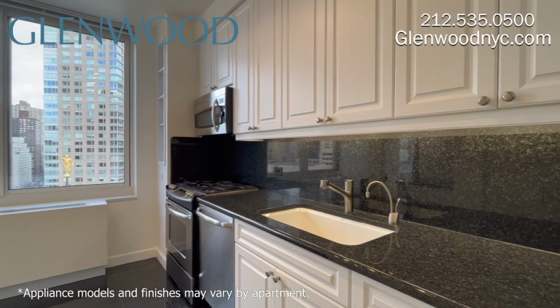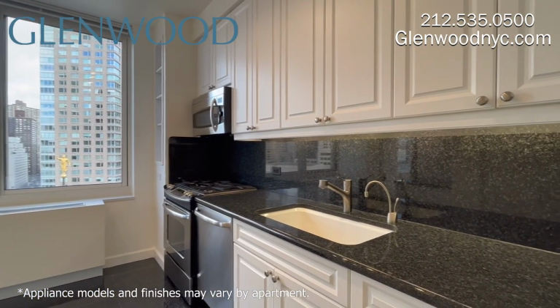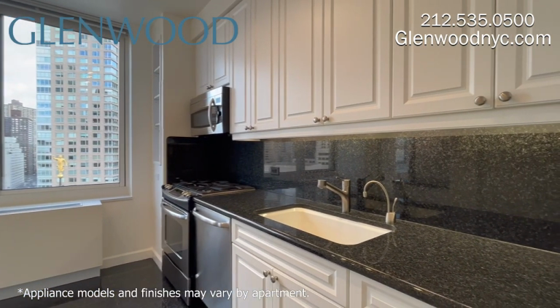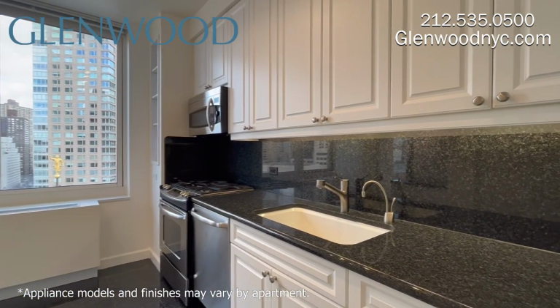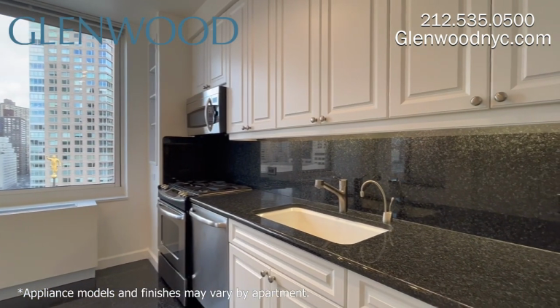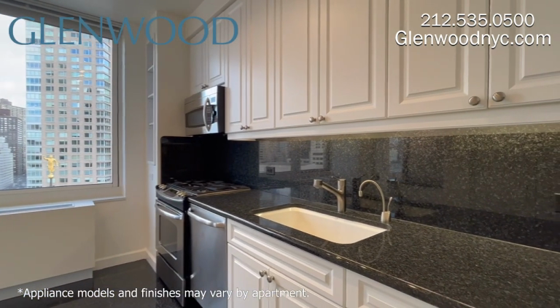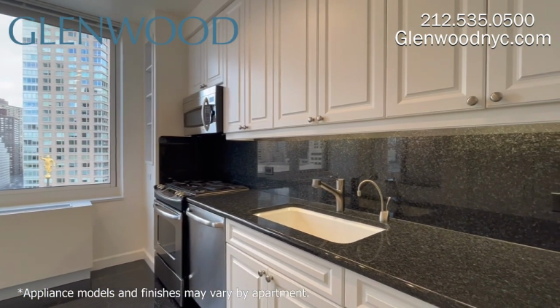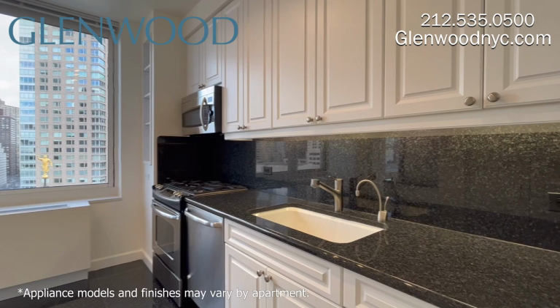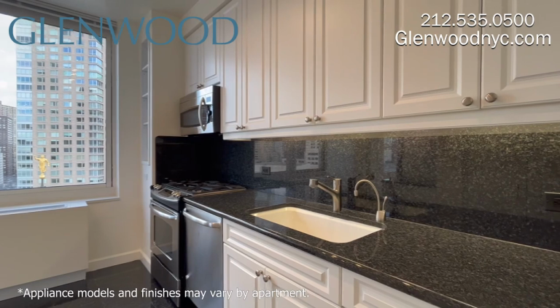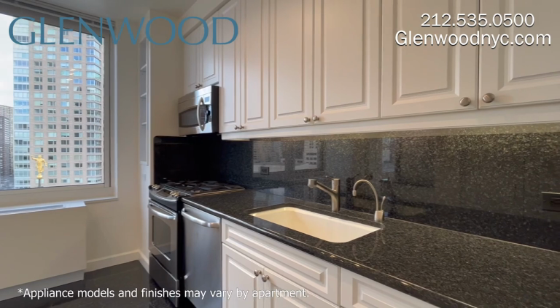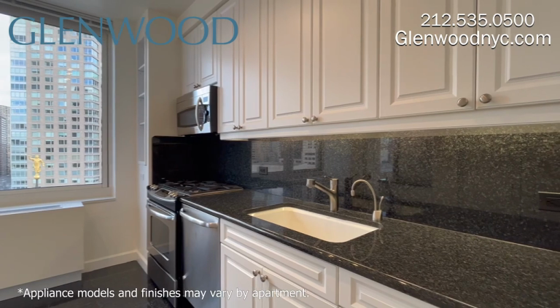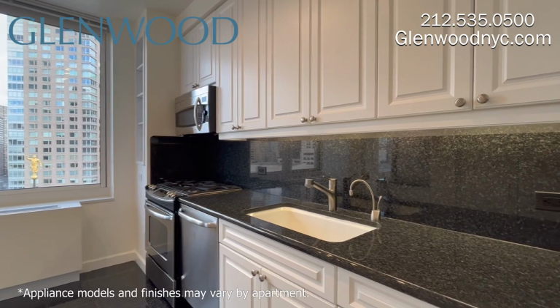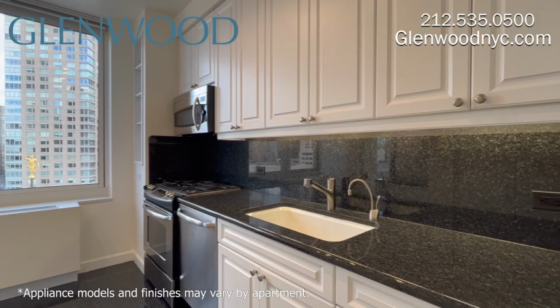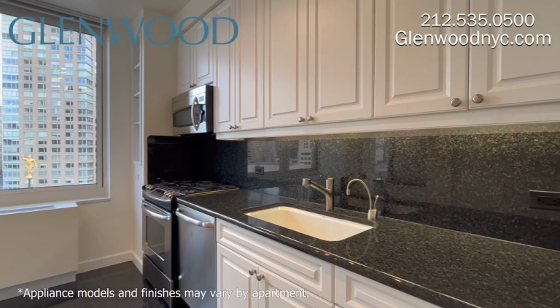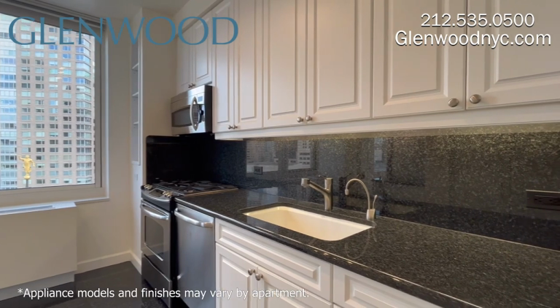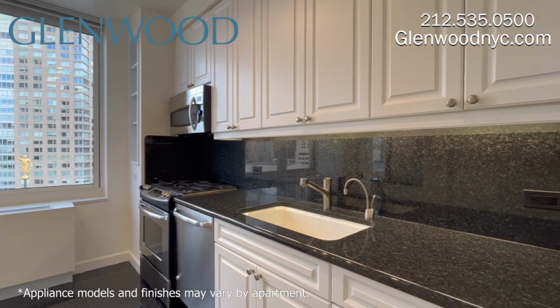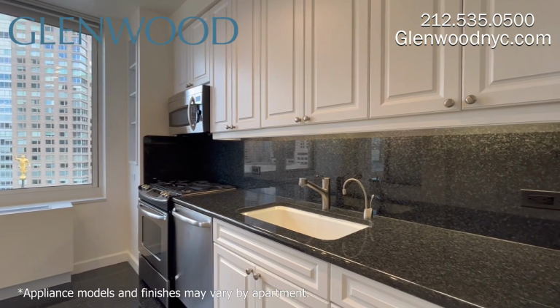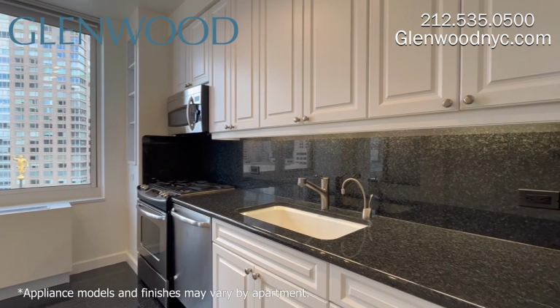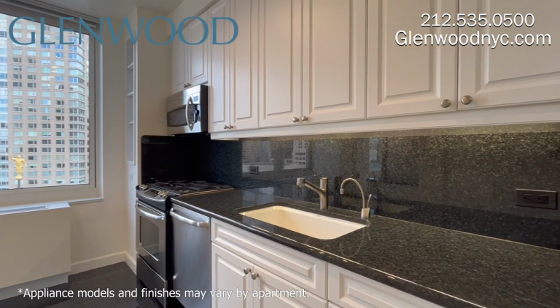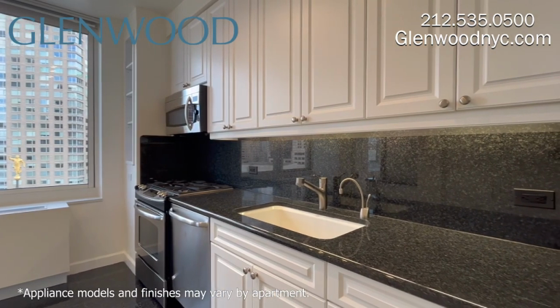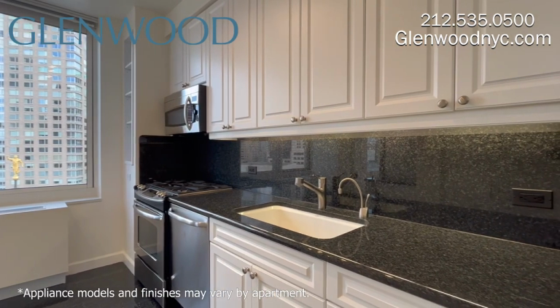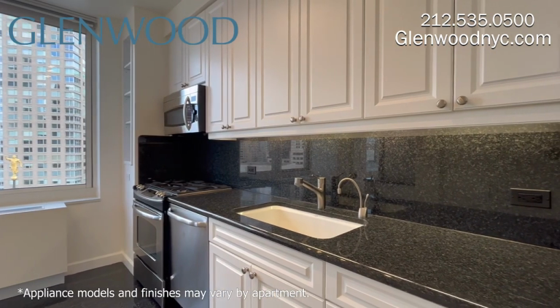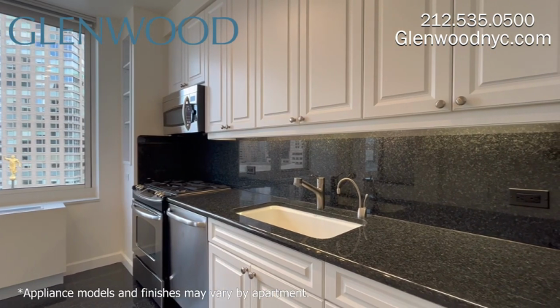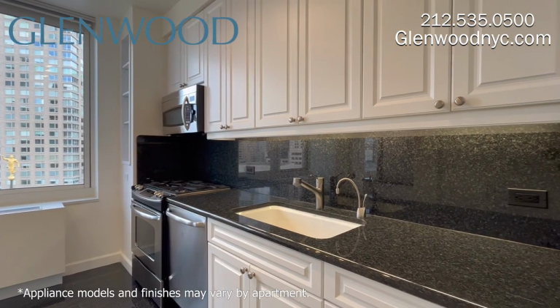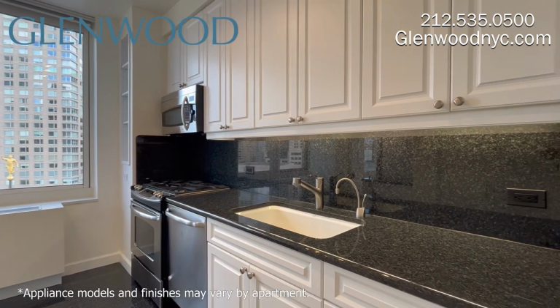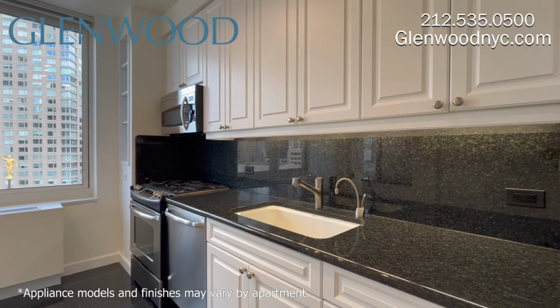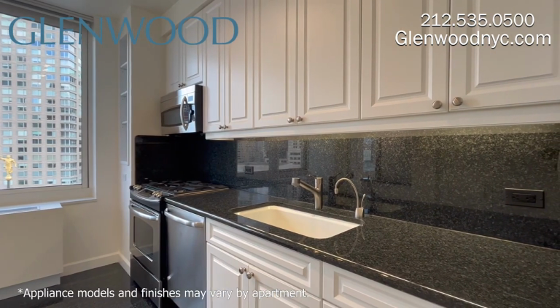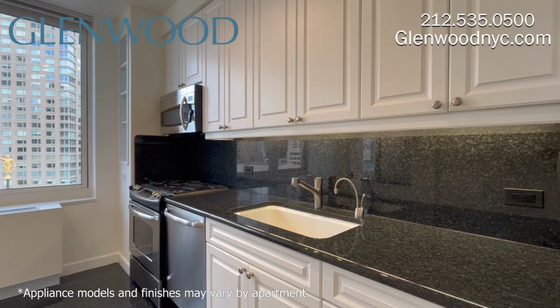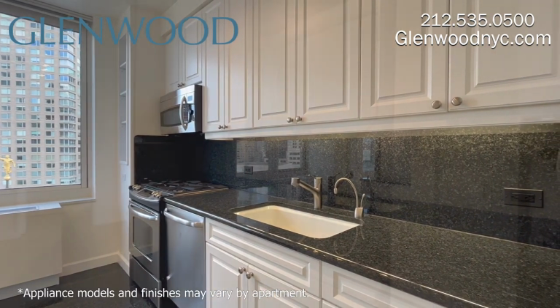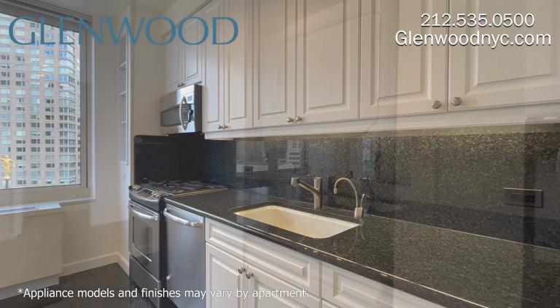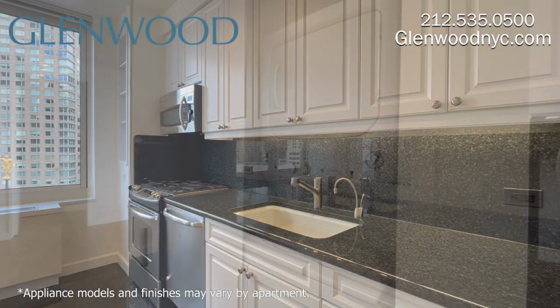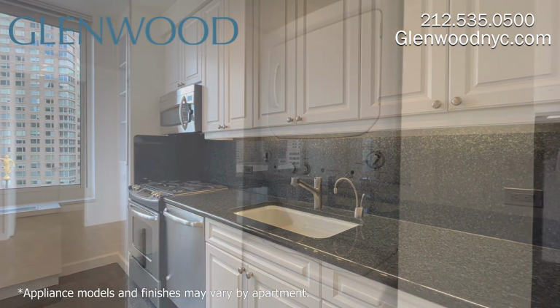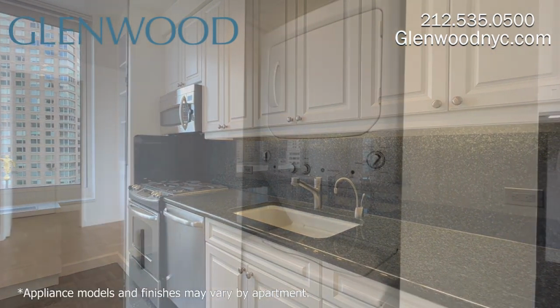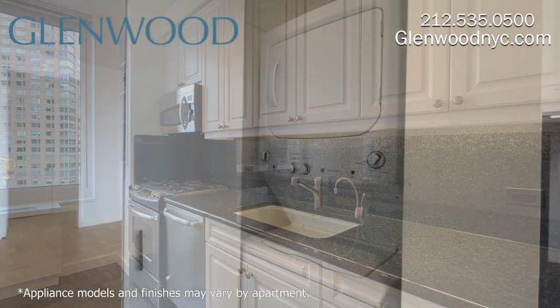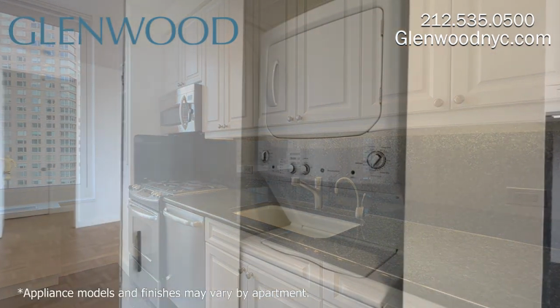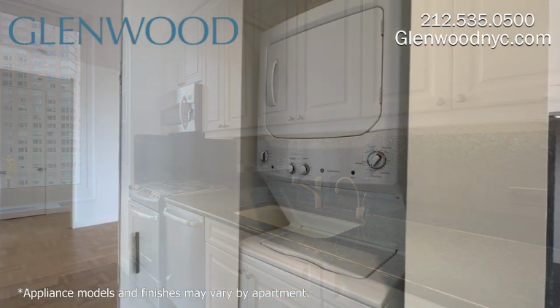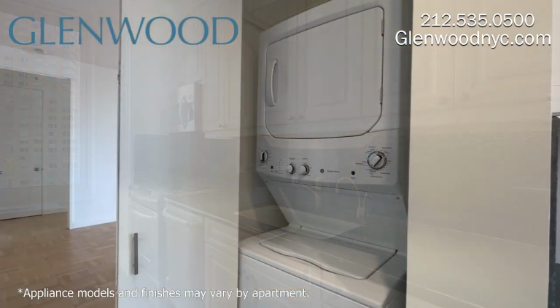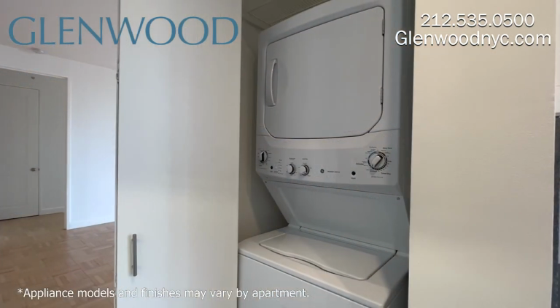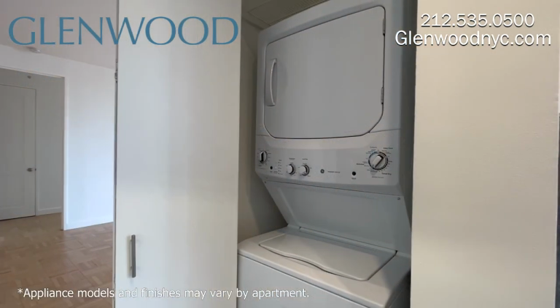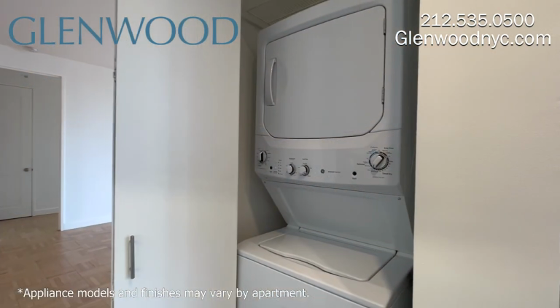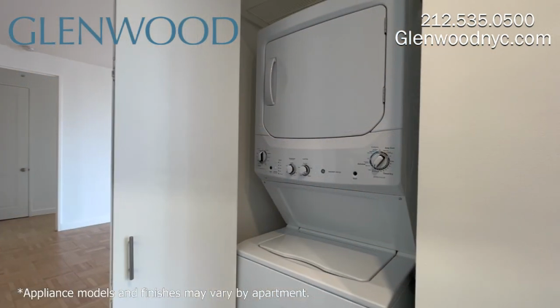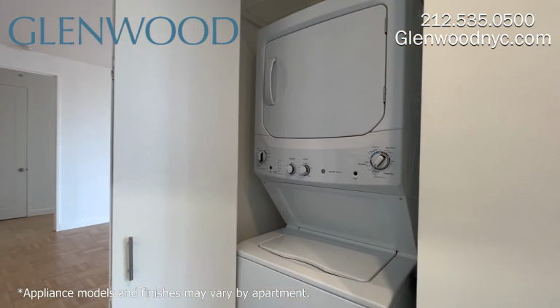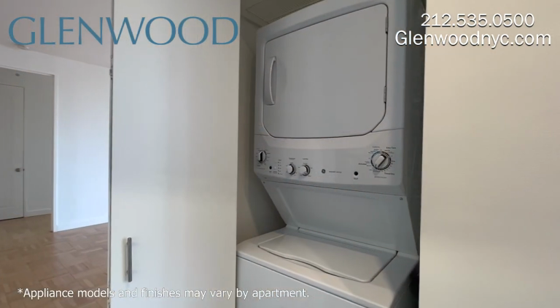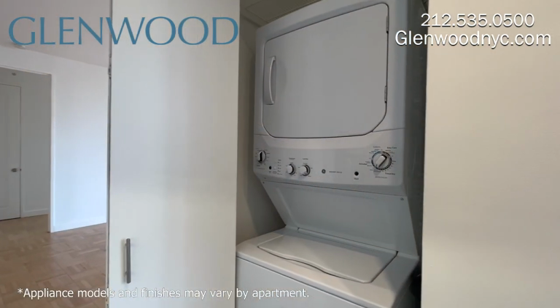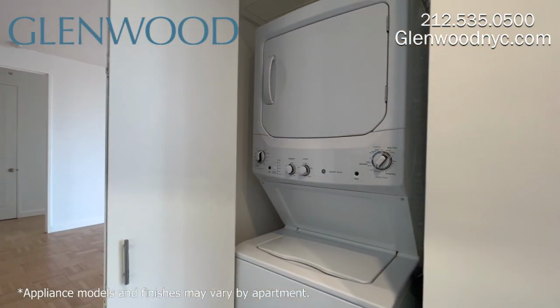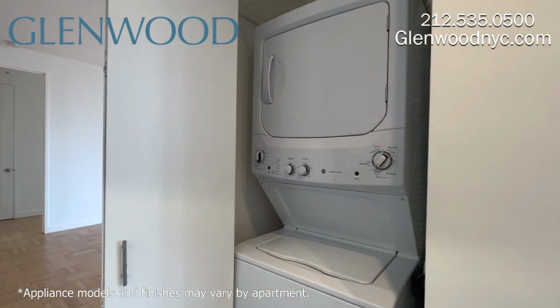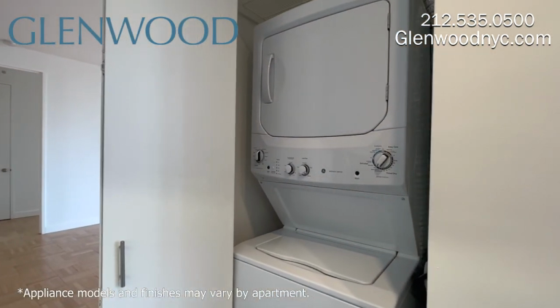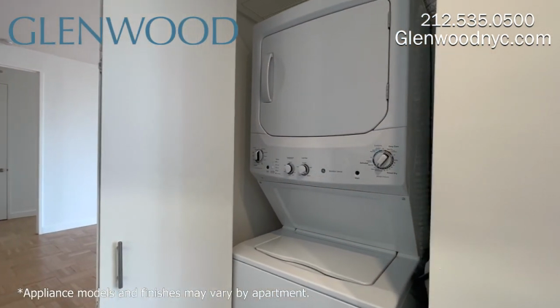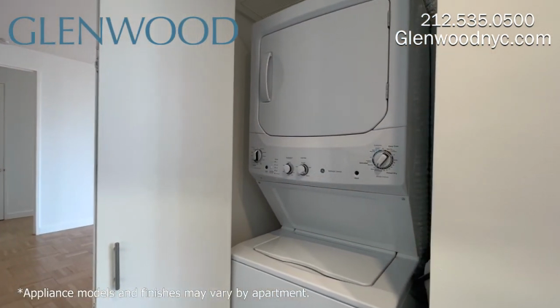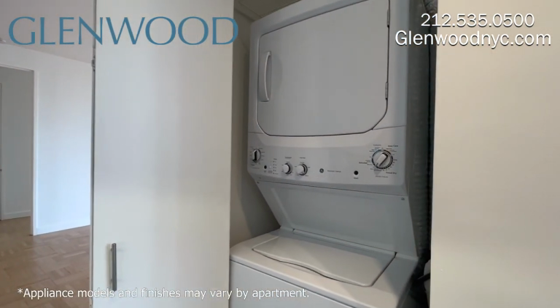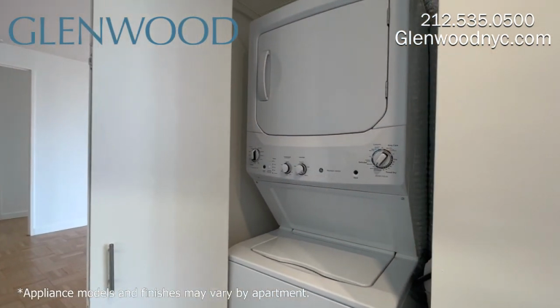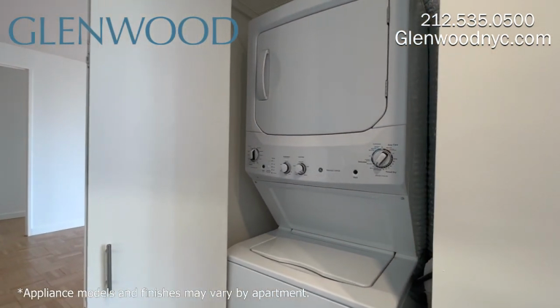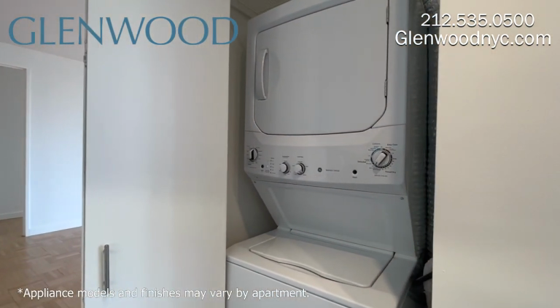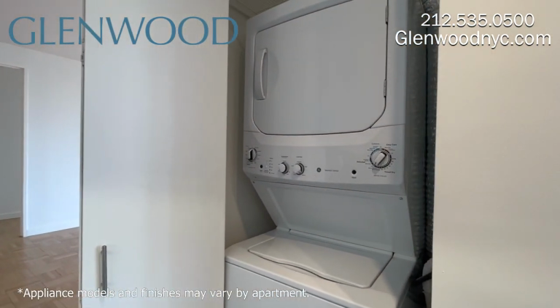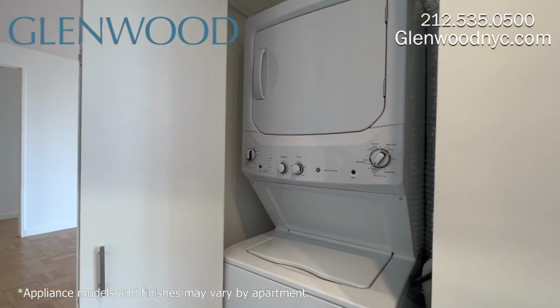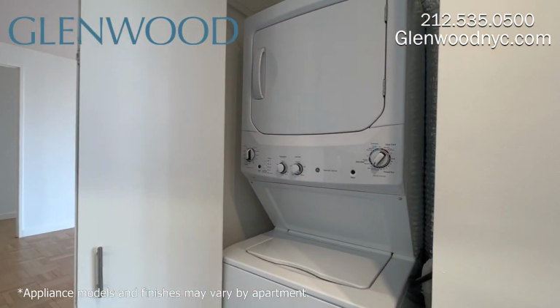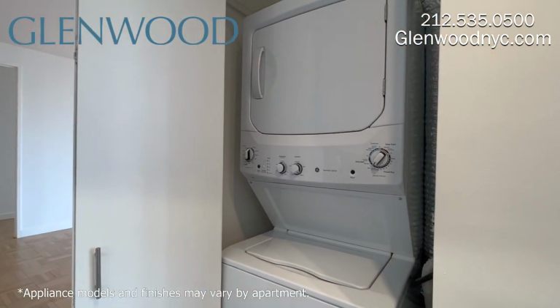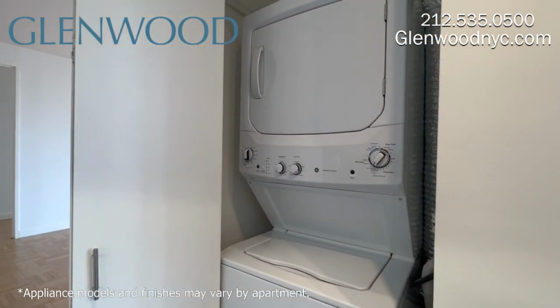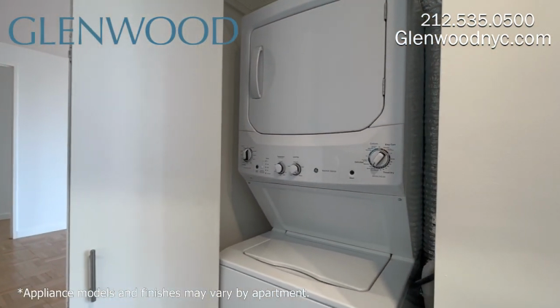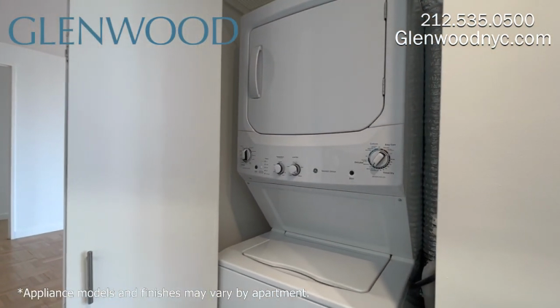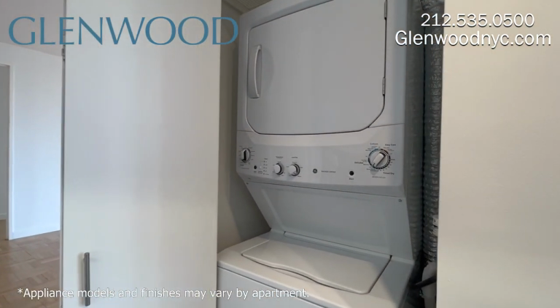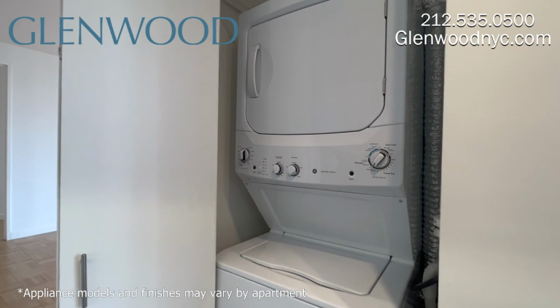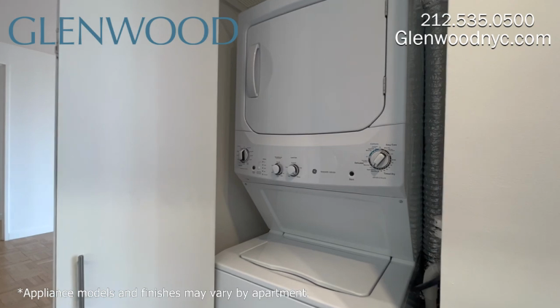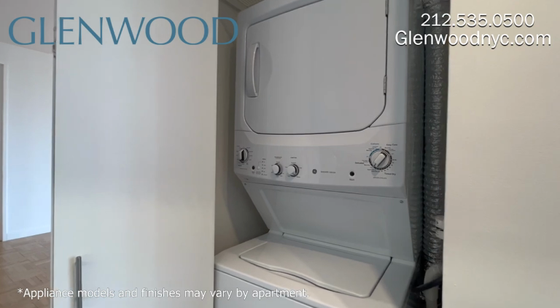Residents of Grand Tier enjoy filtered water. There's a full-size washer and vented dryer here.